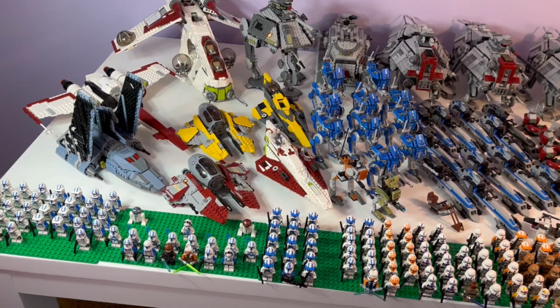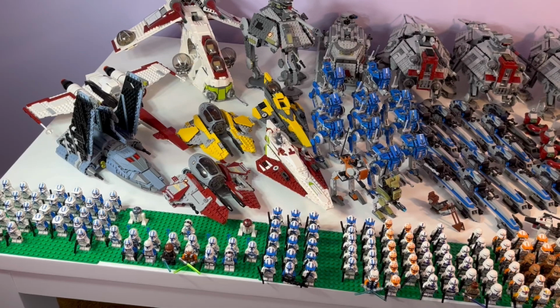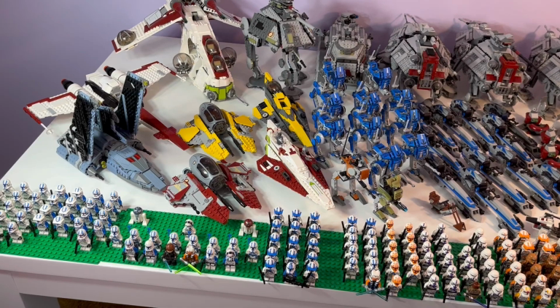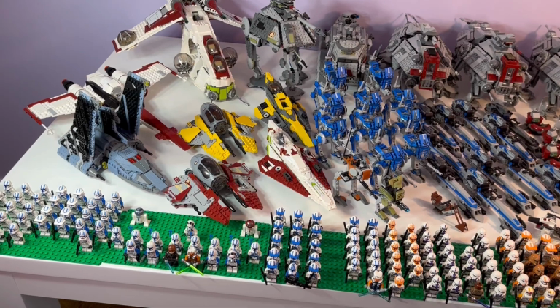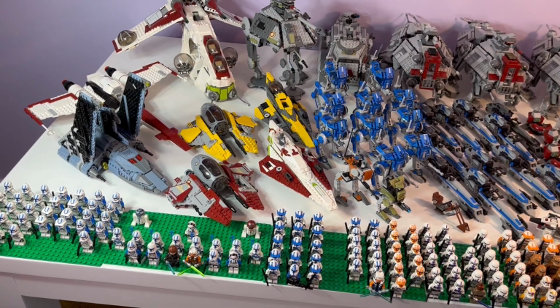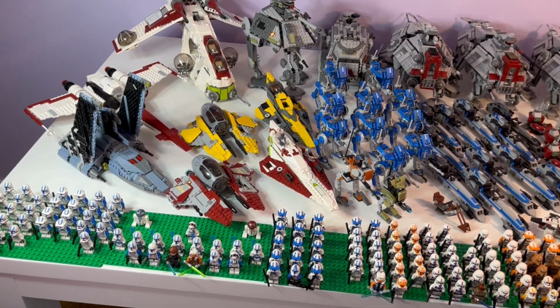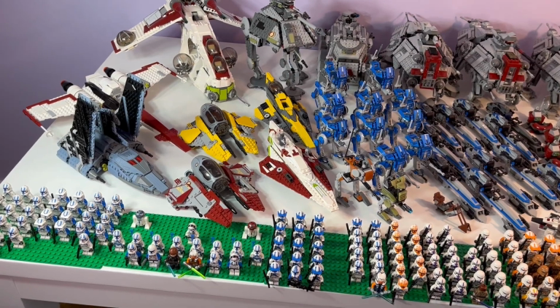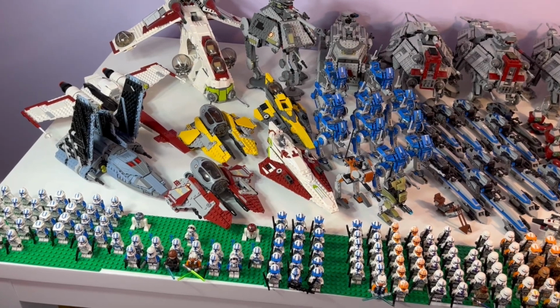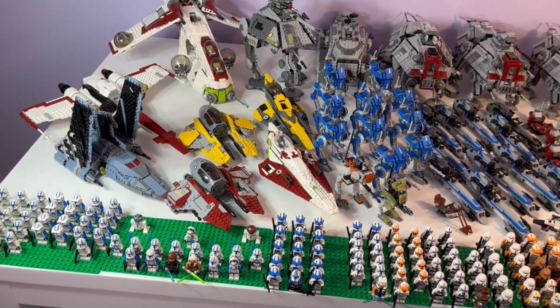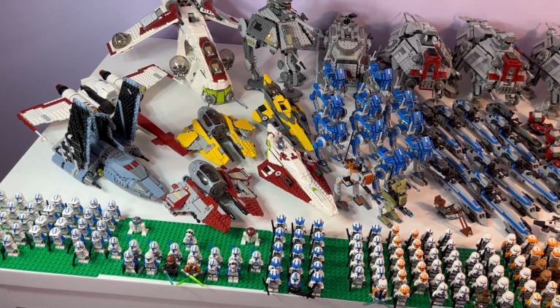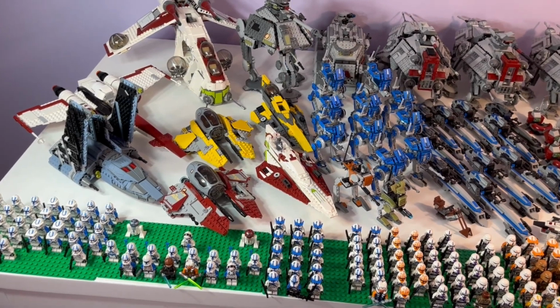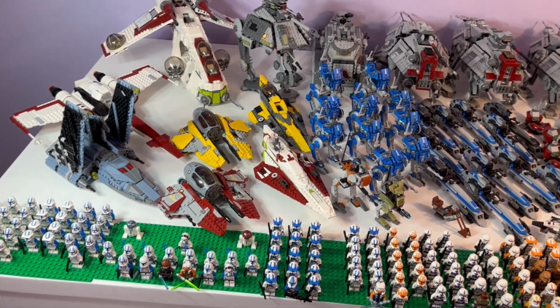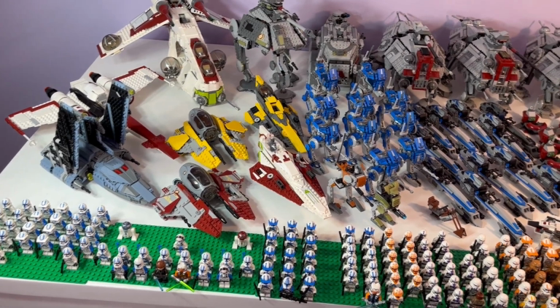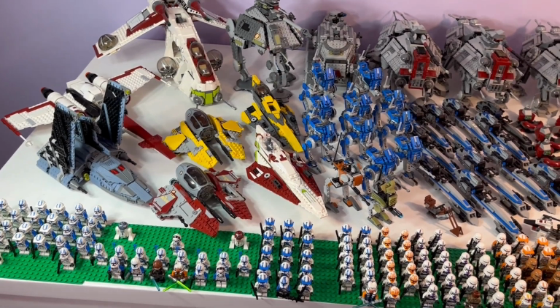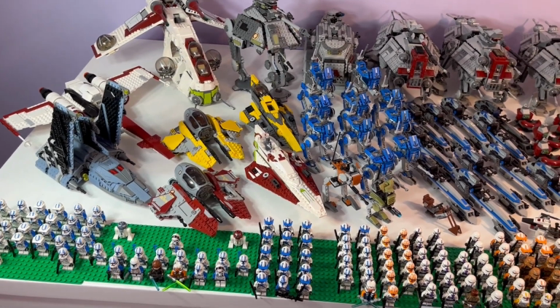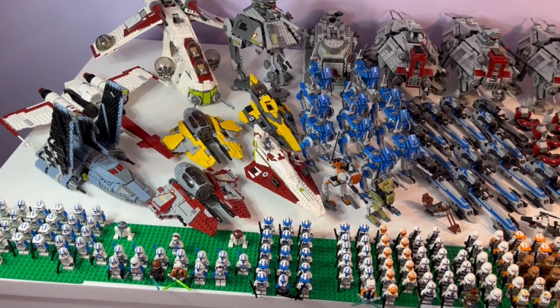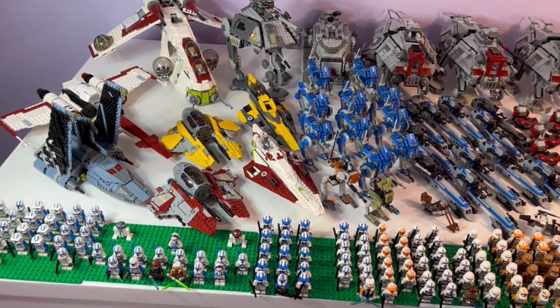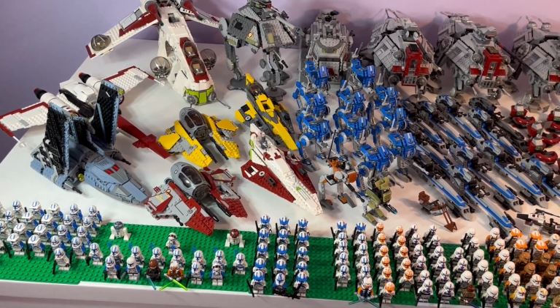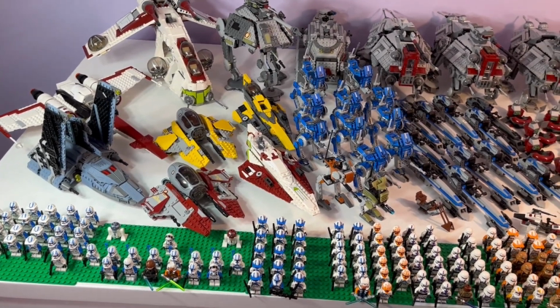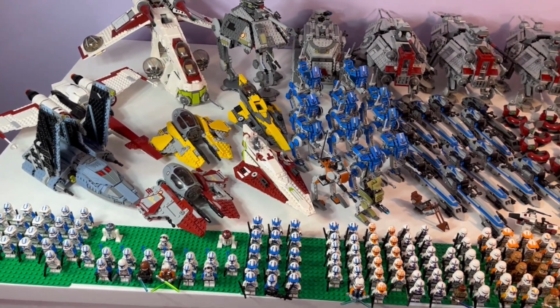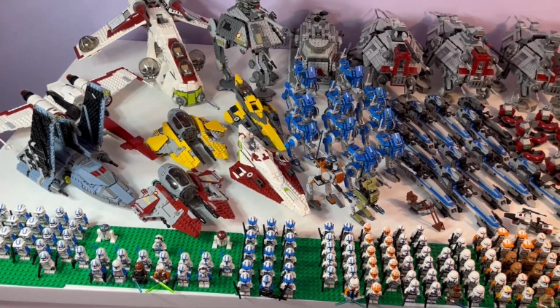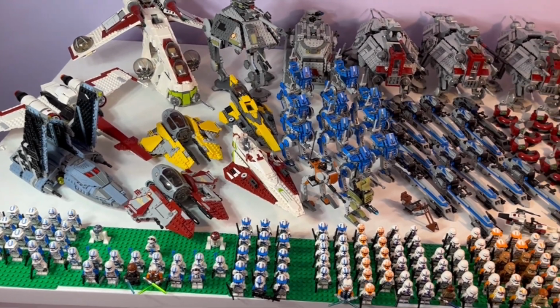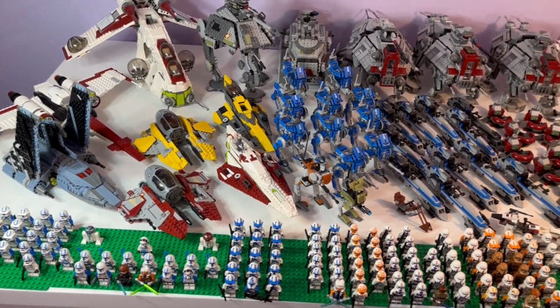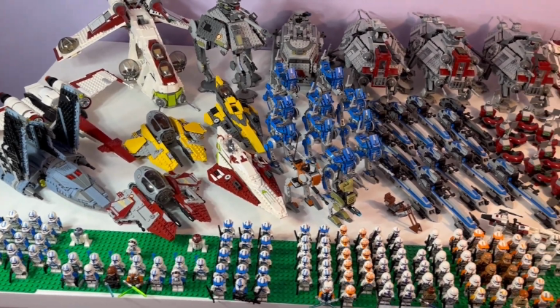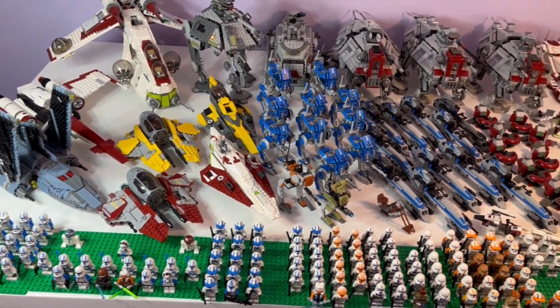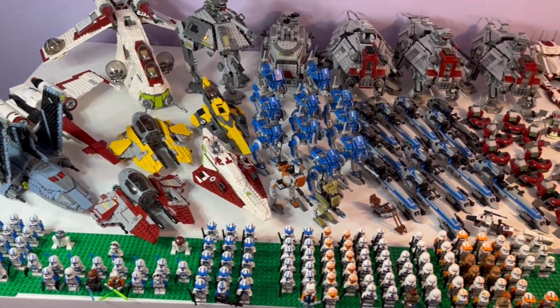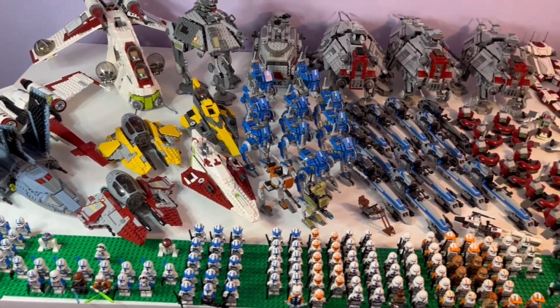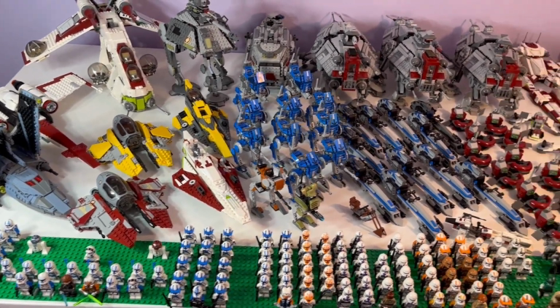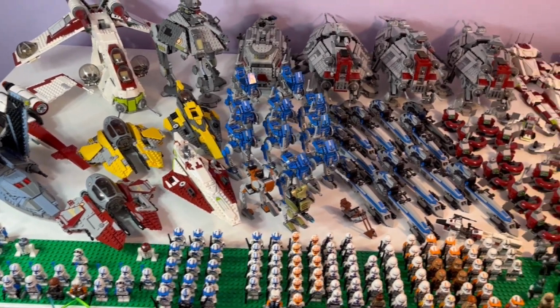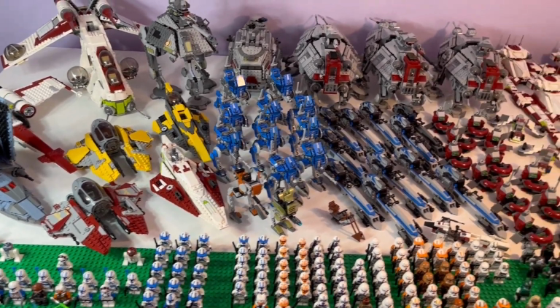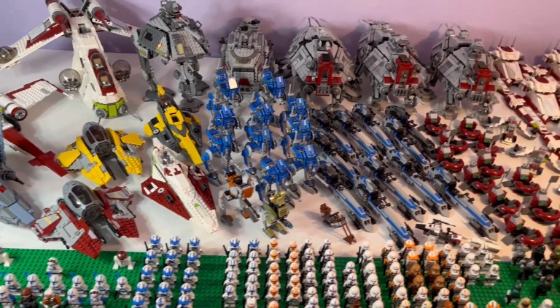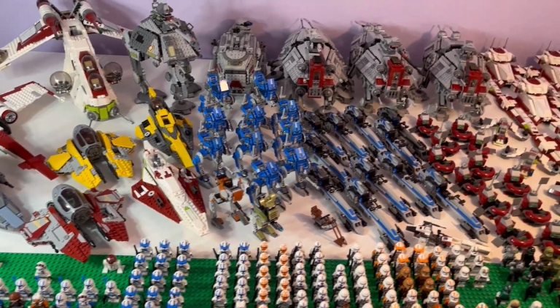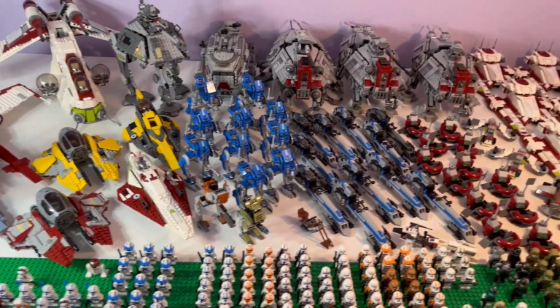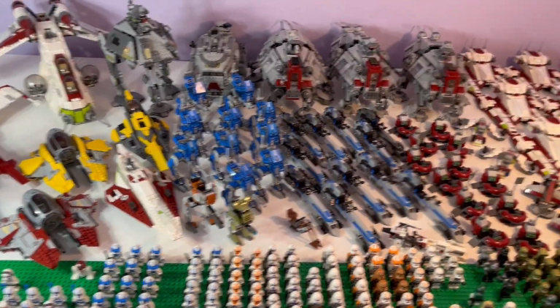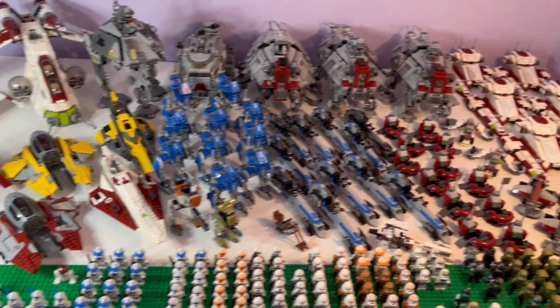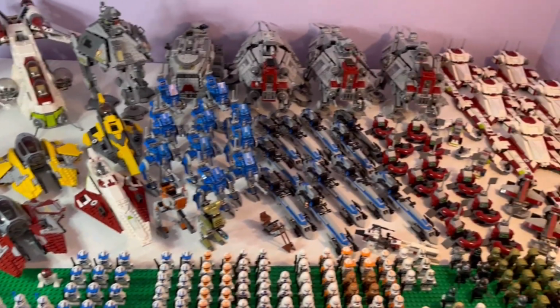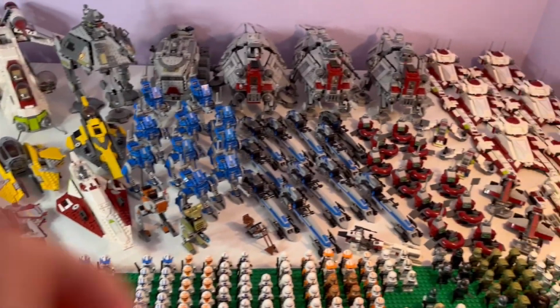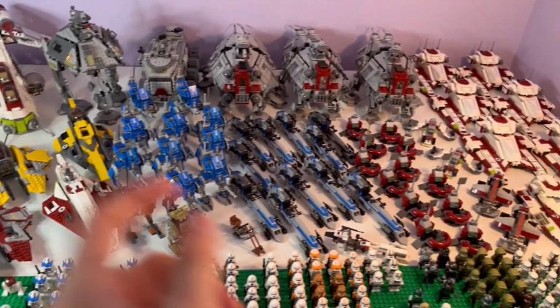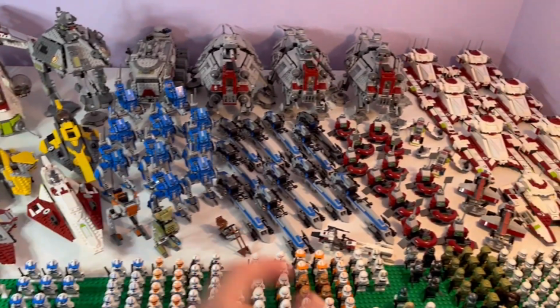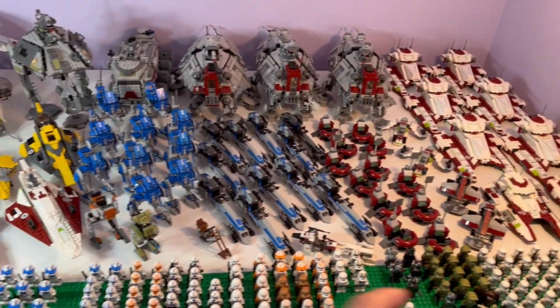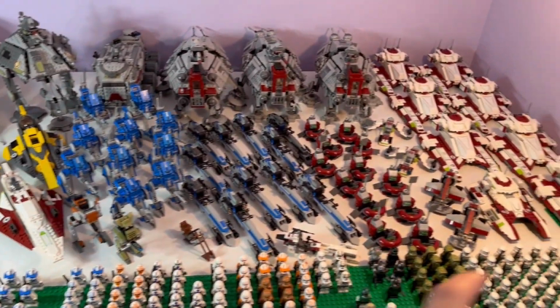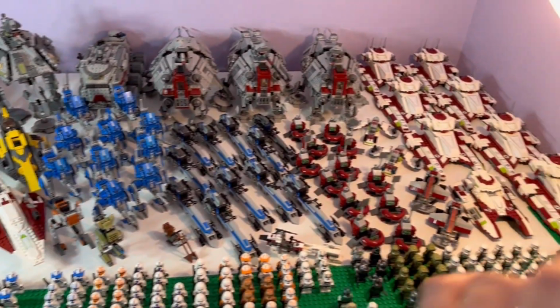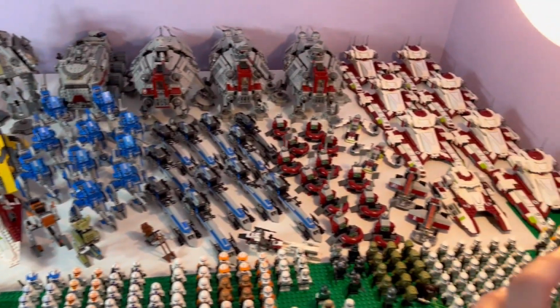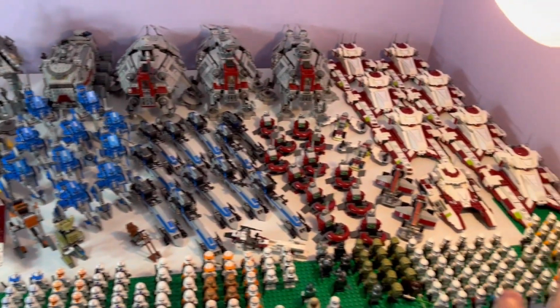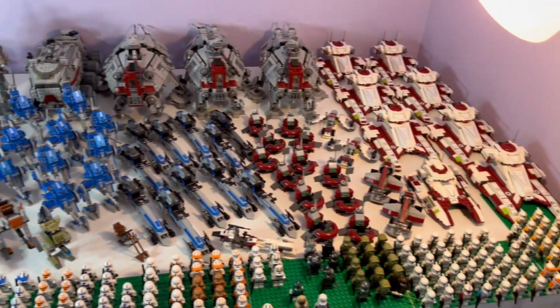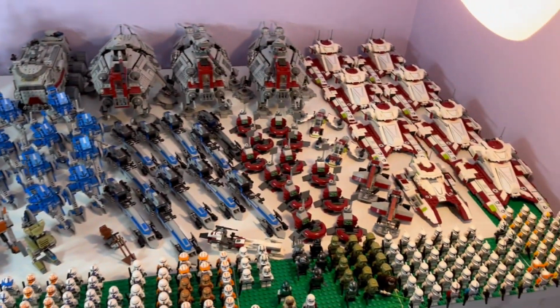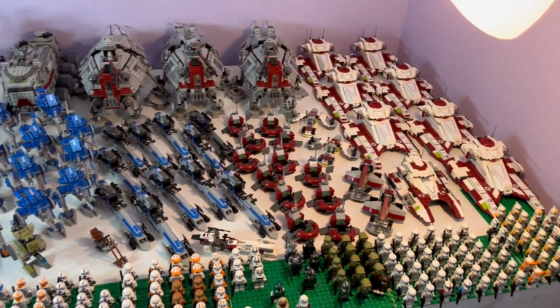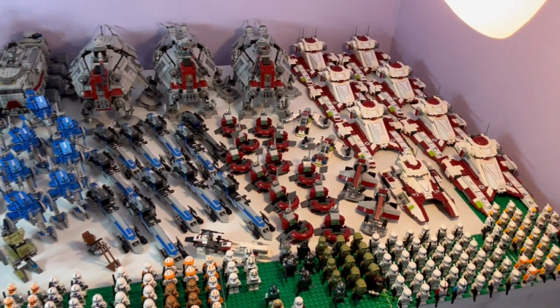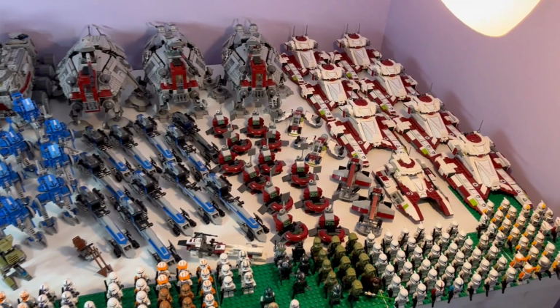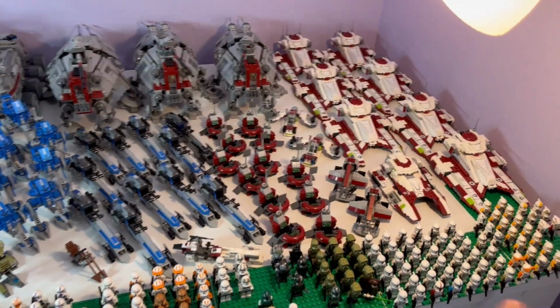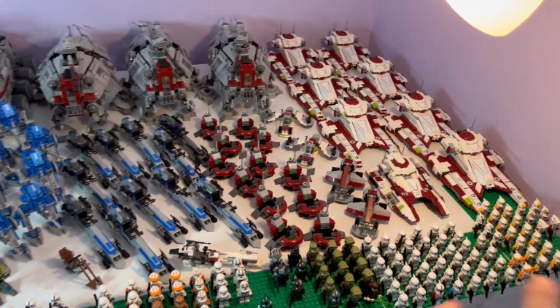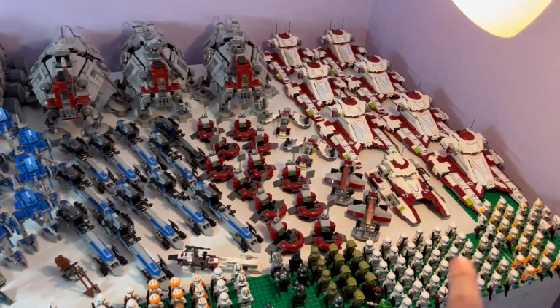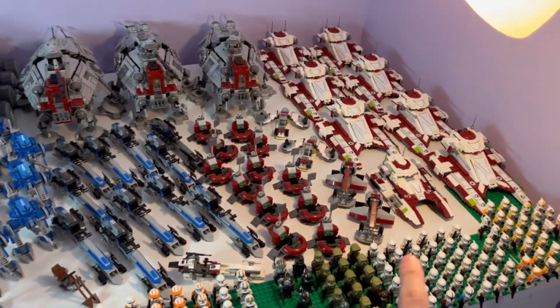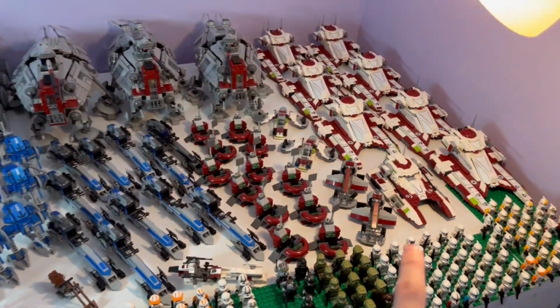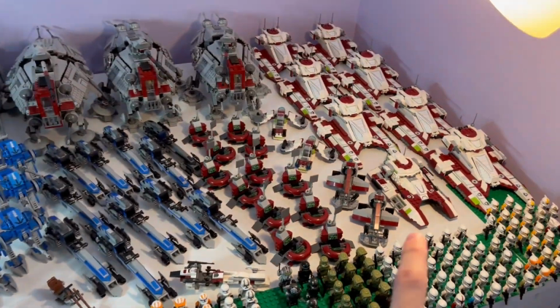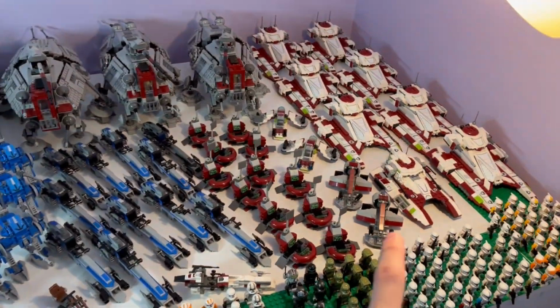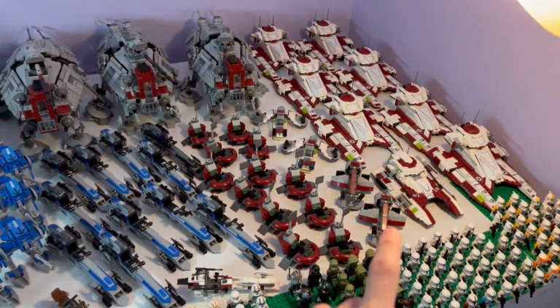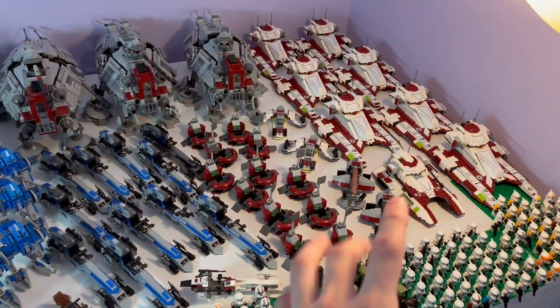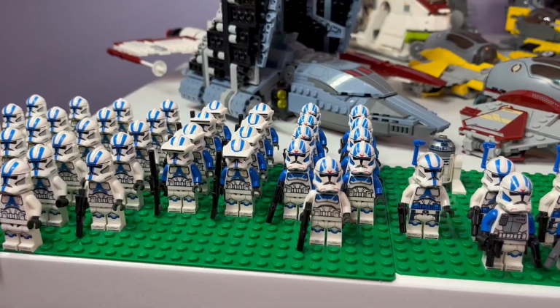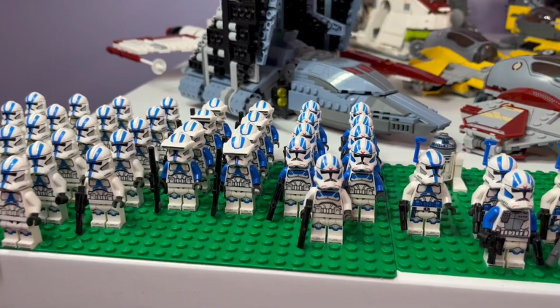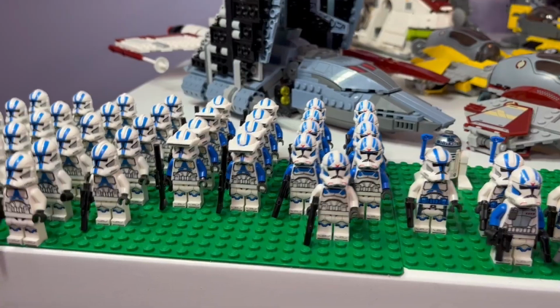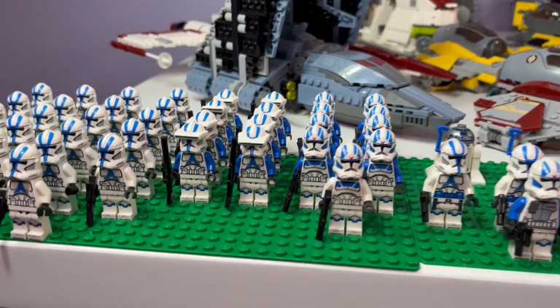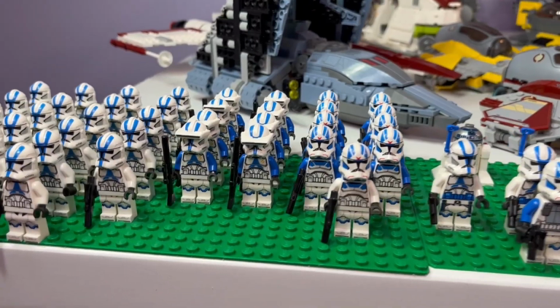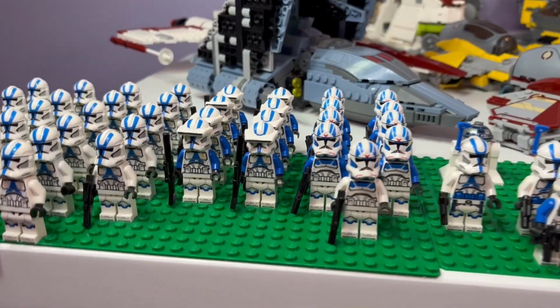Hello everybody! In today's video I'm going to be showing you guys my whole clone army. Let's get started.